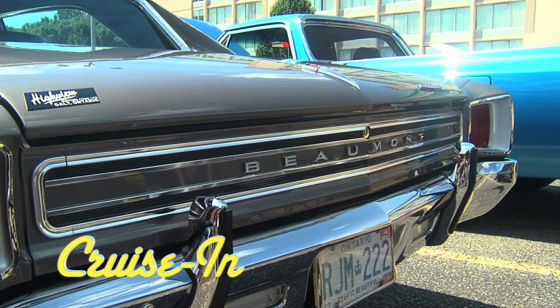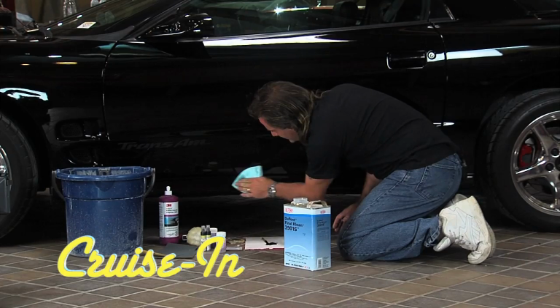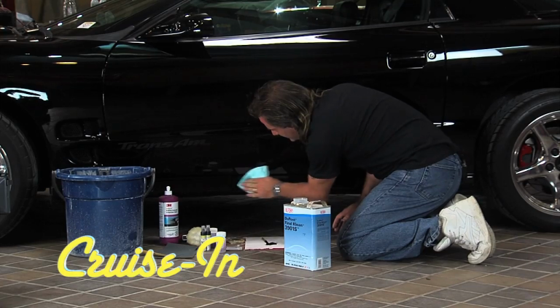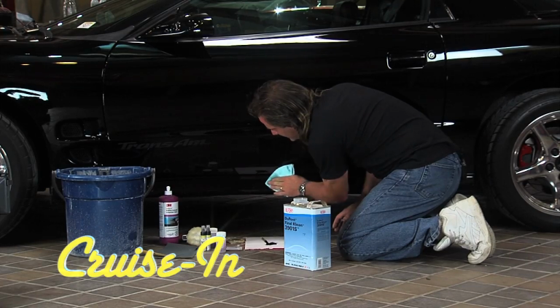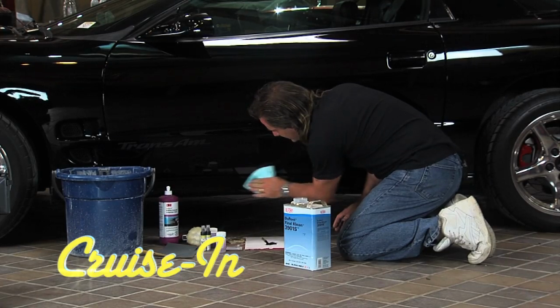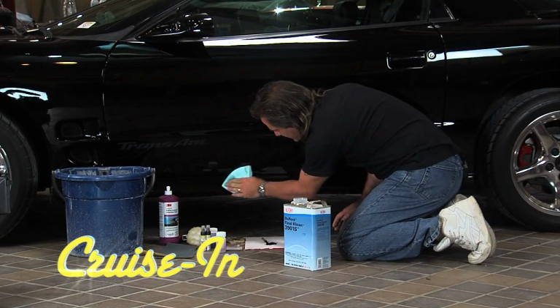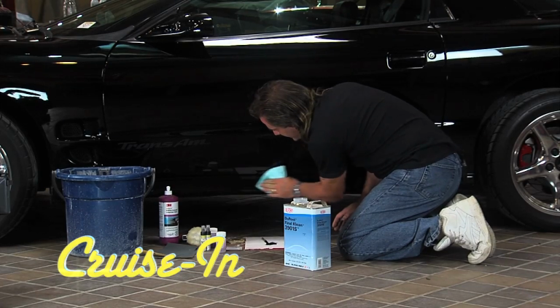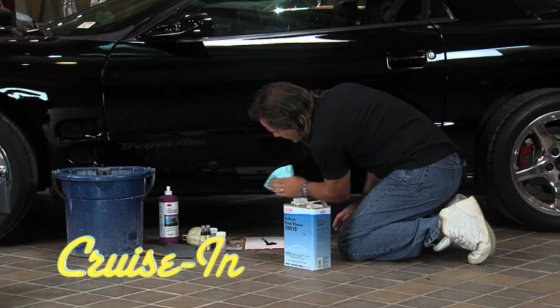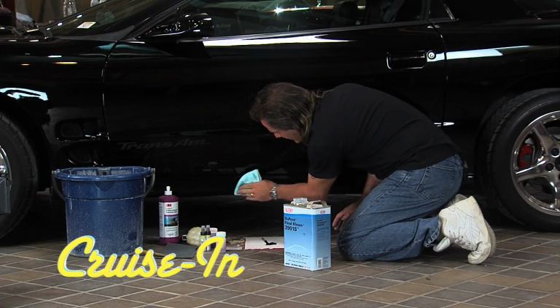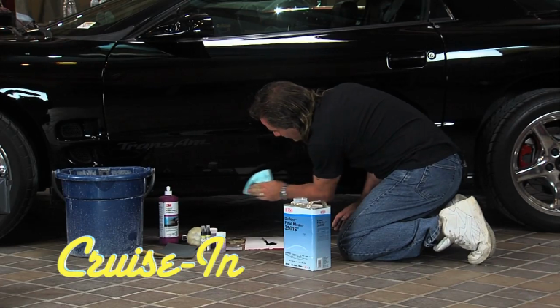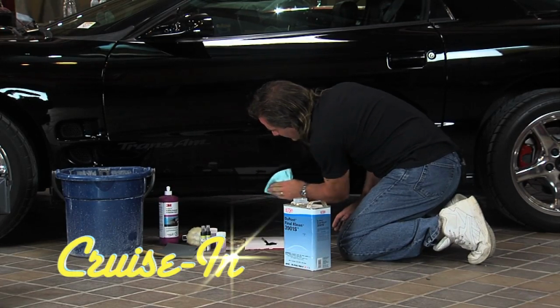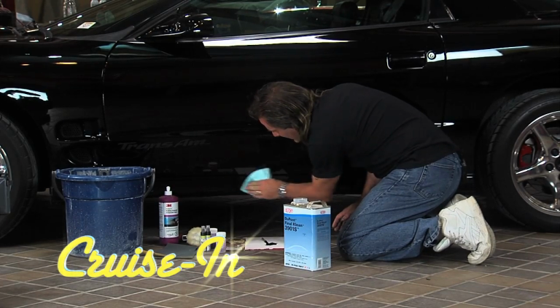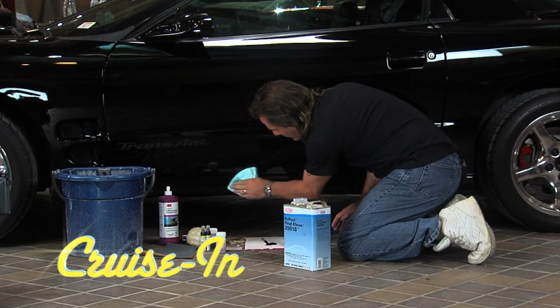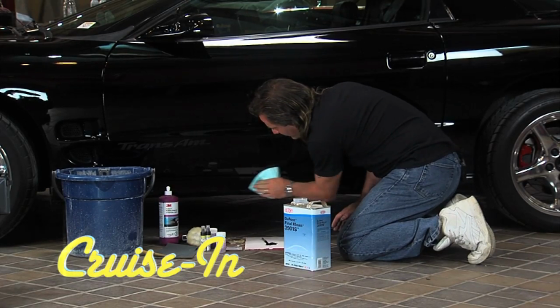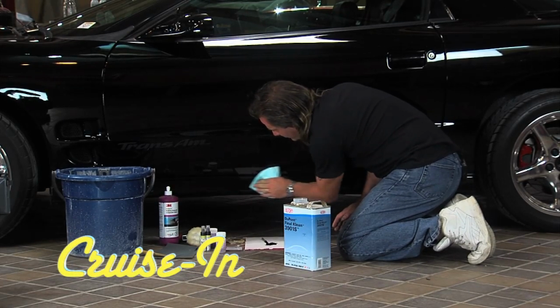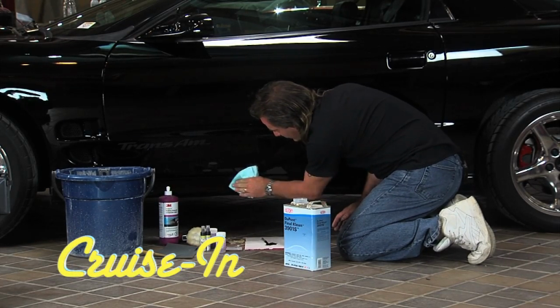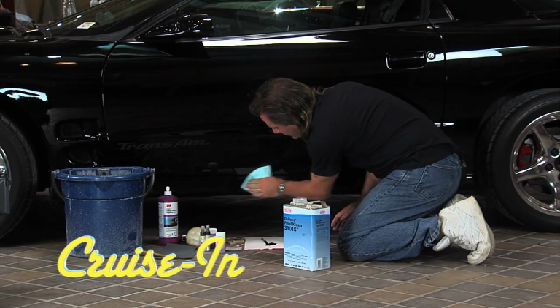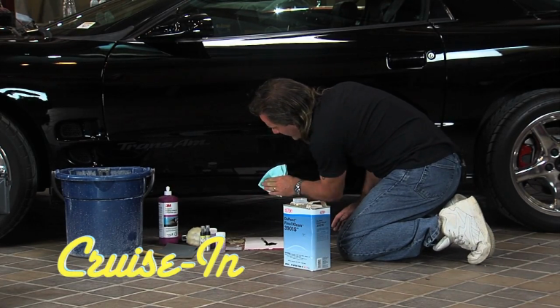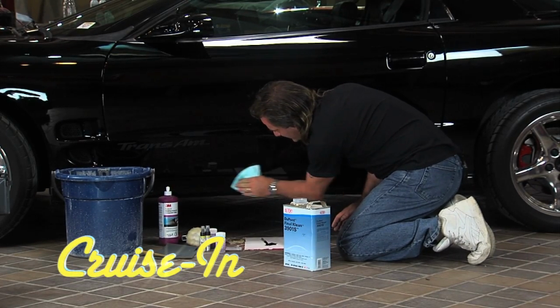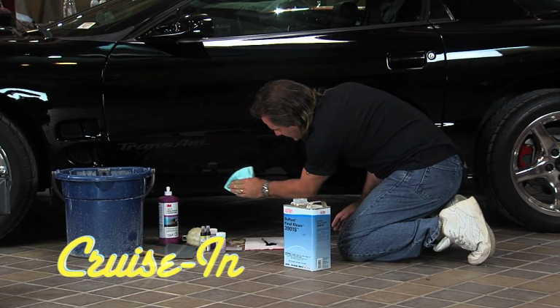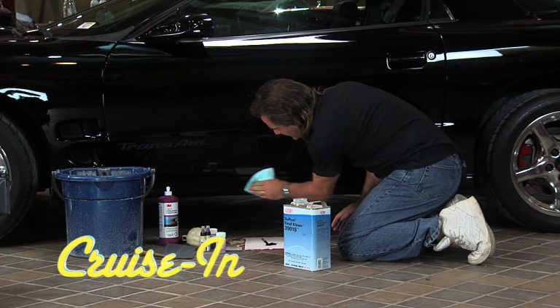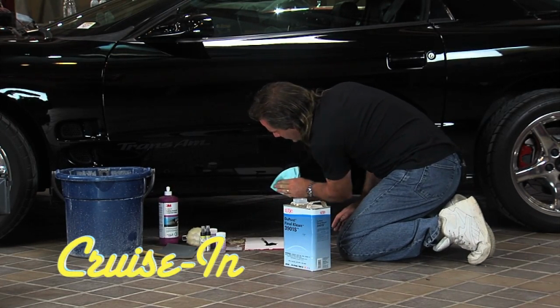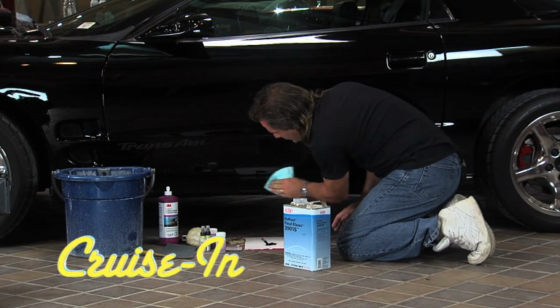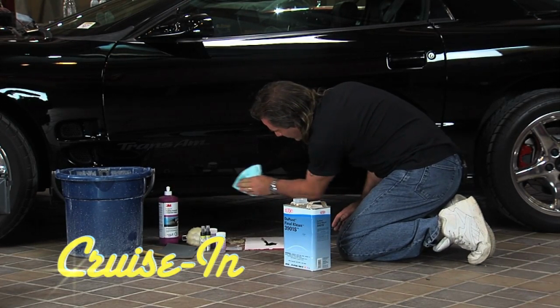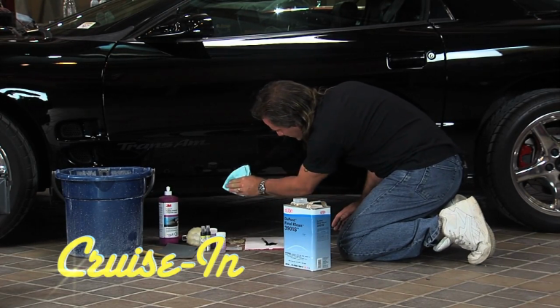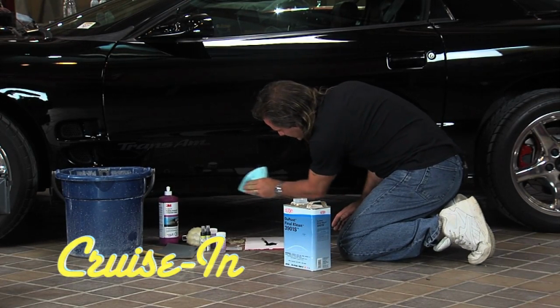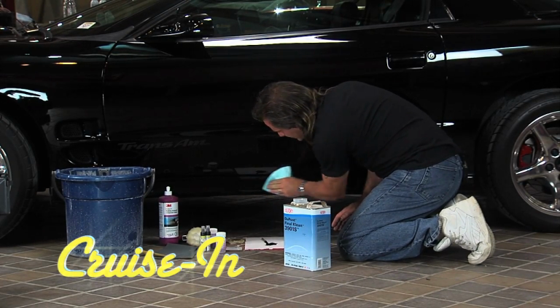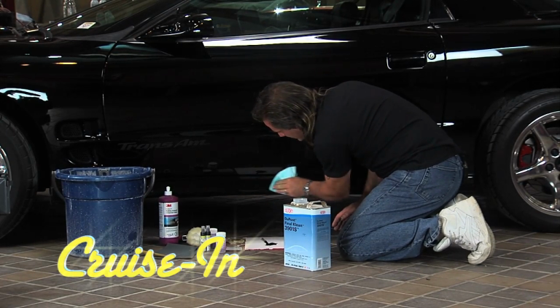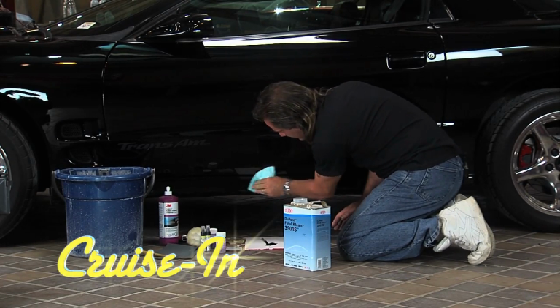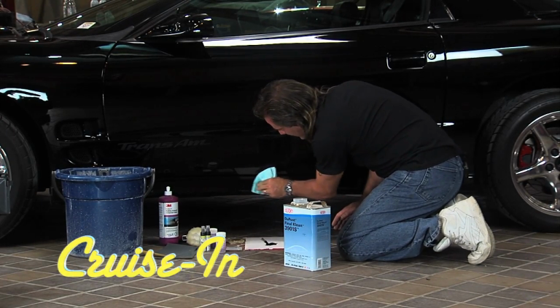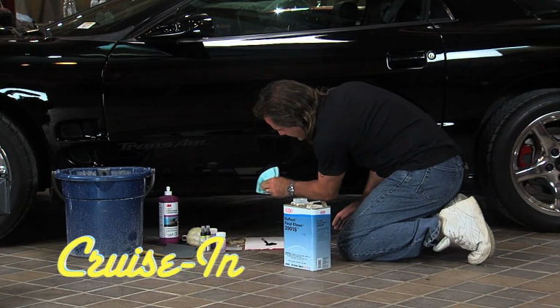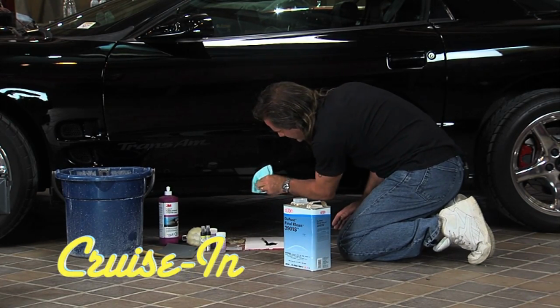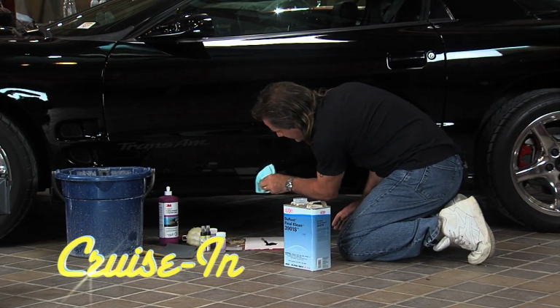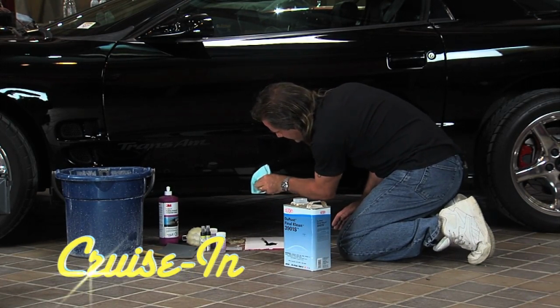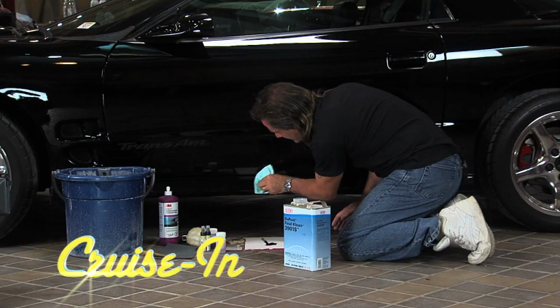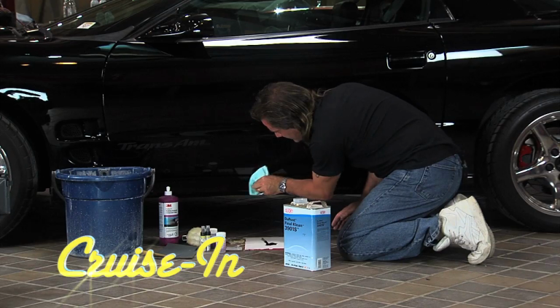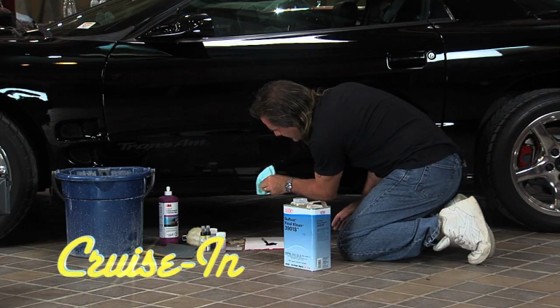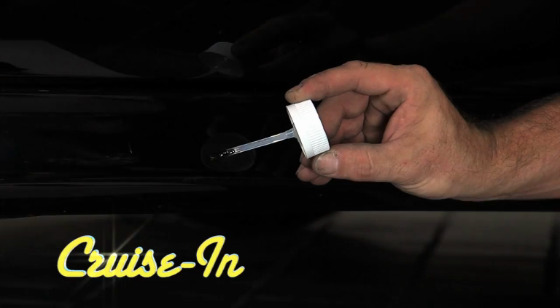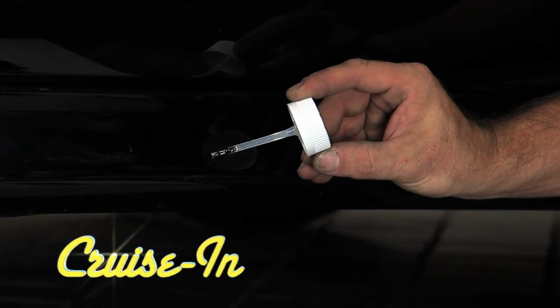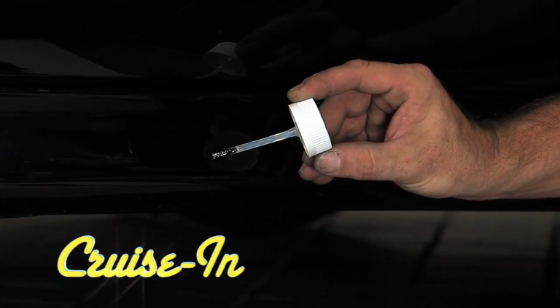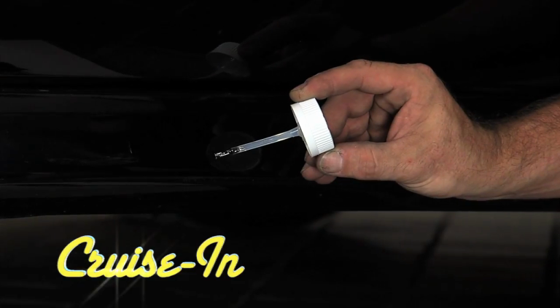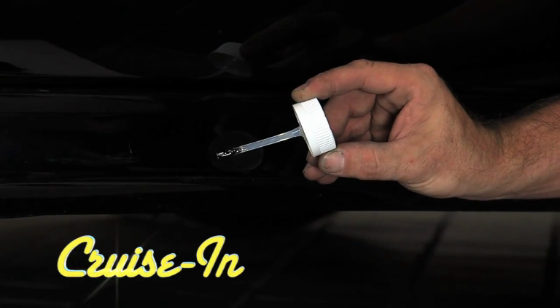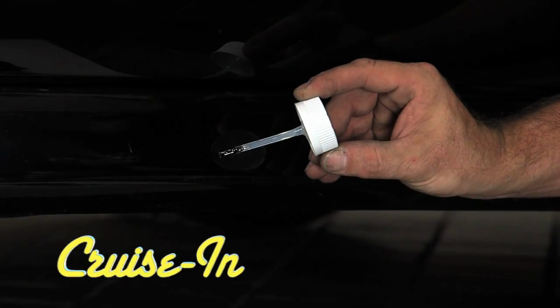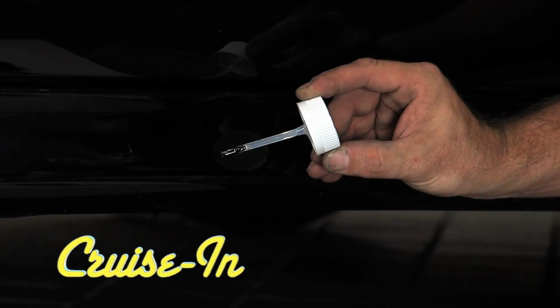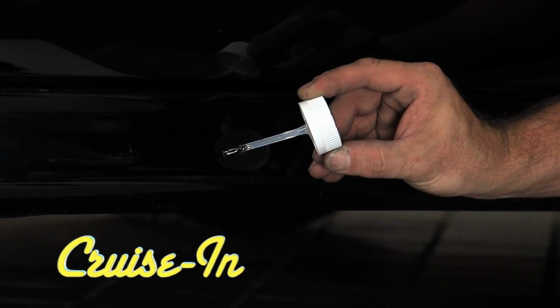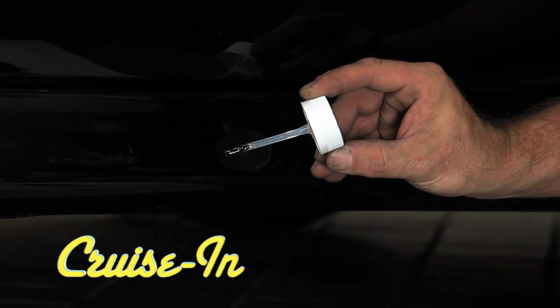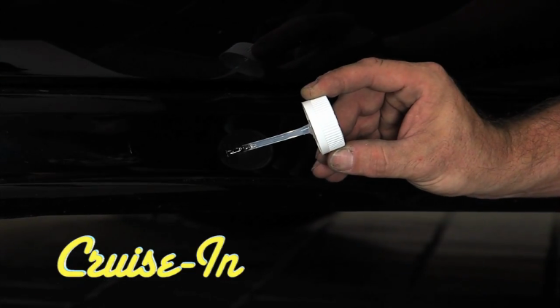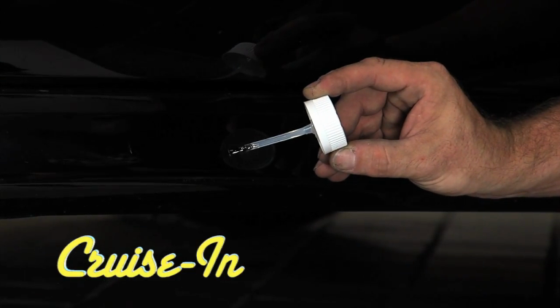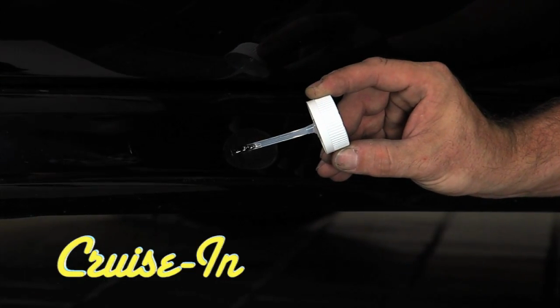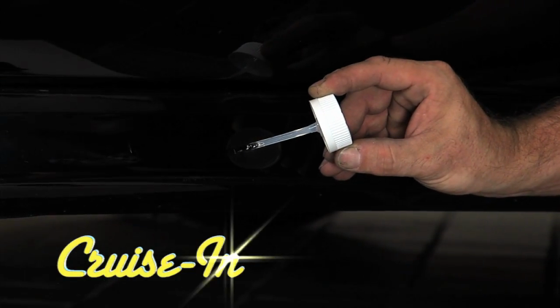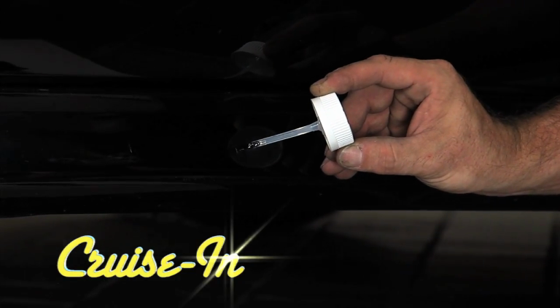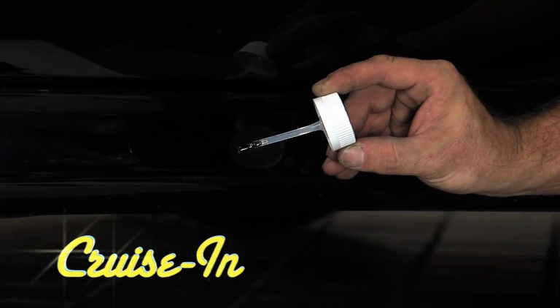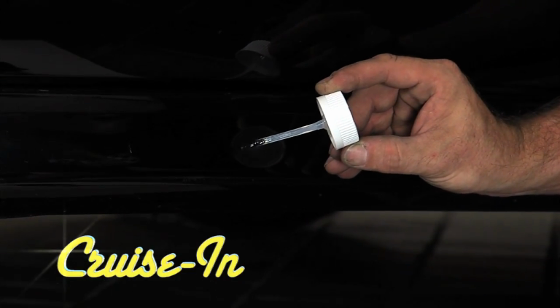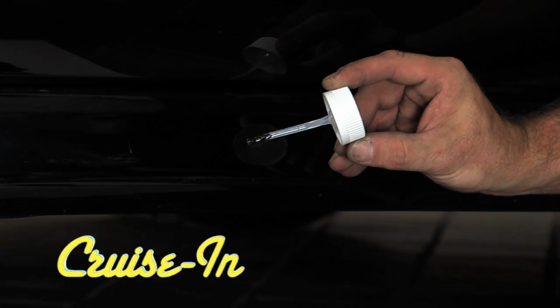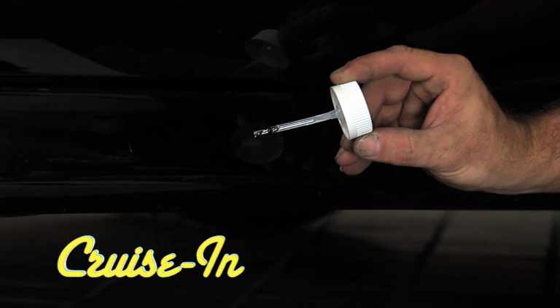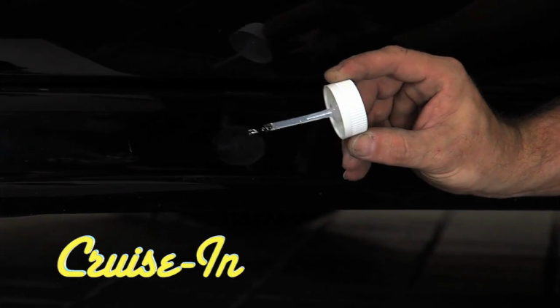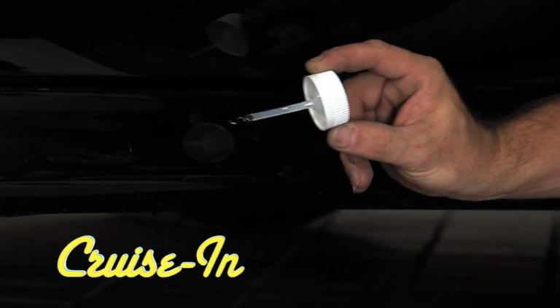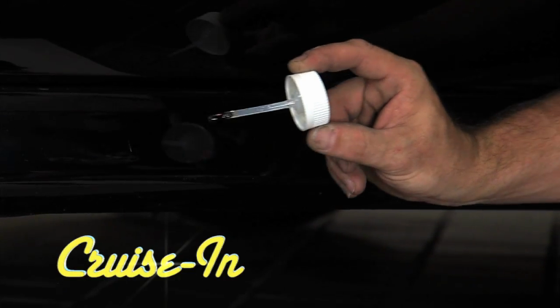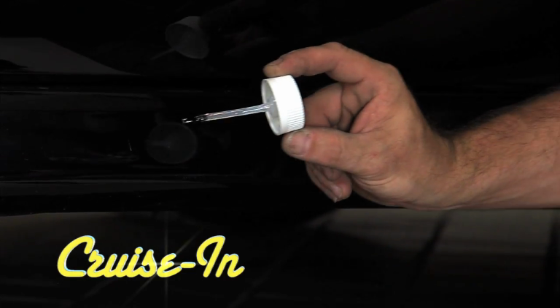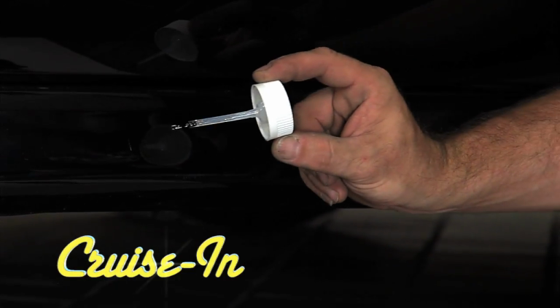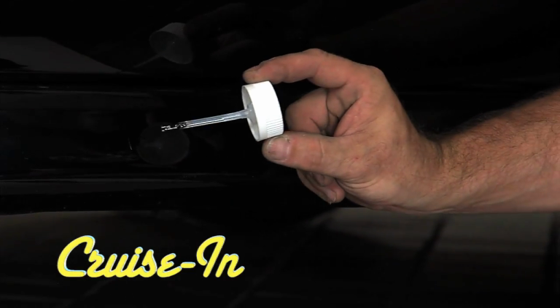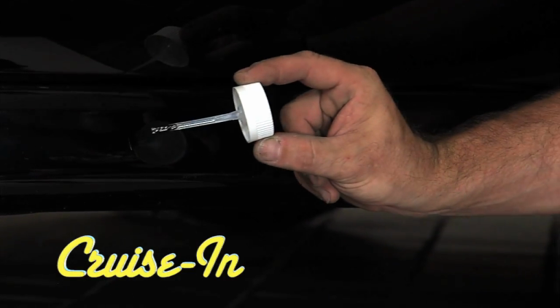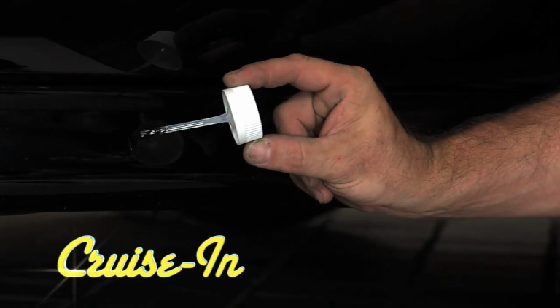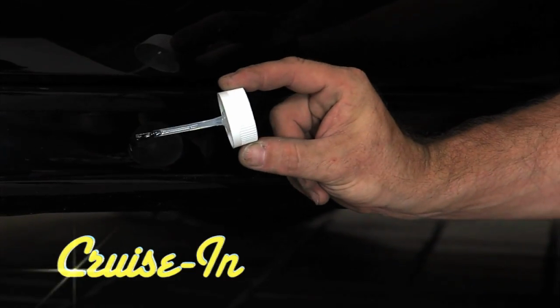Clean that all out before you actually do brush in your paint. Fixing those unsightly little scratches under the hood.